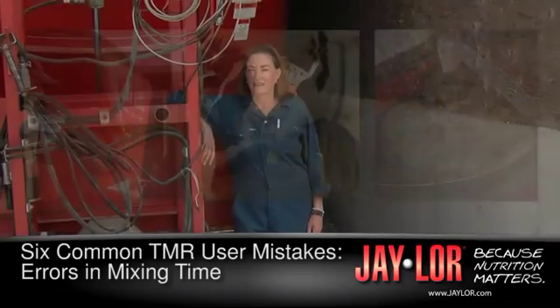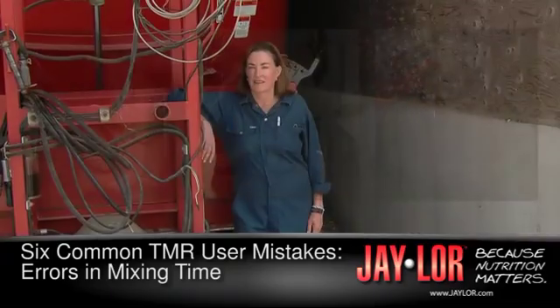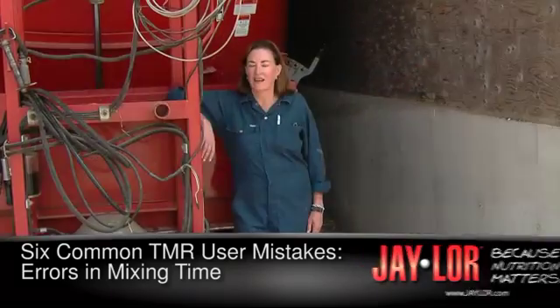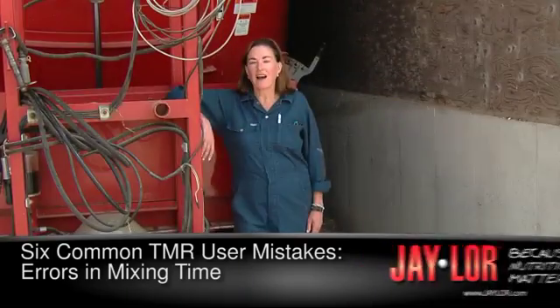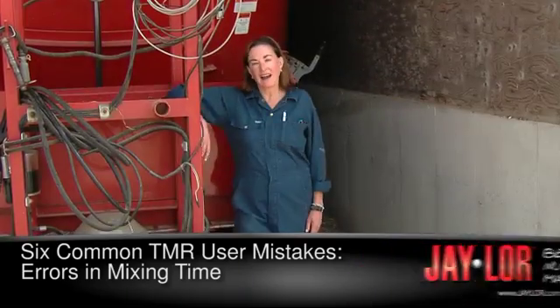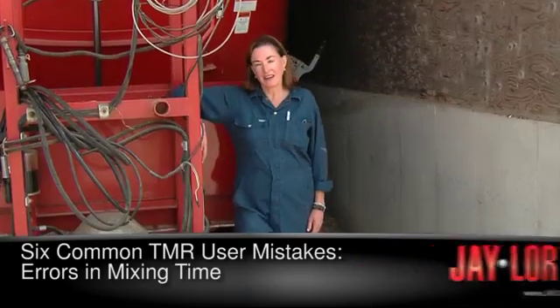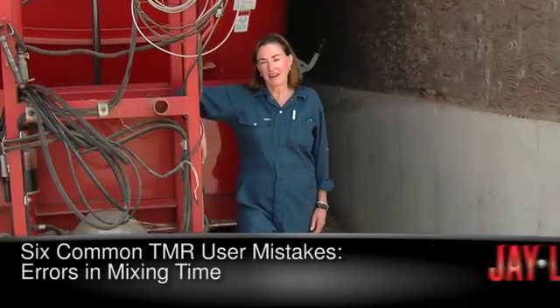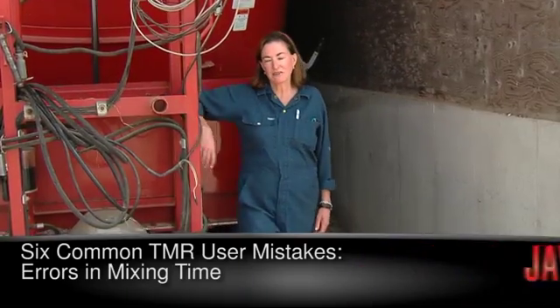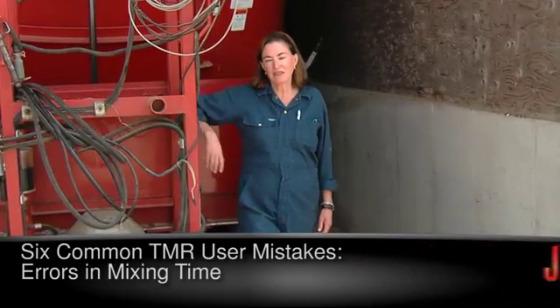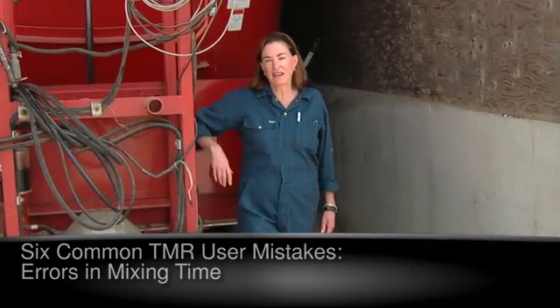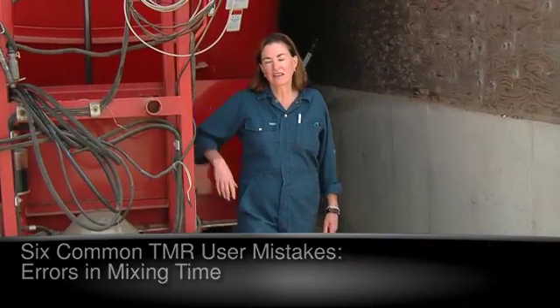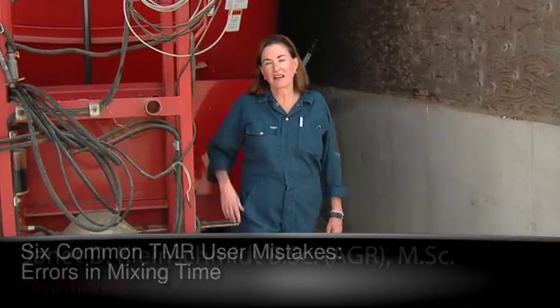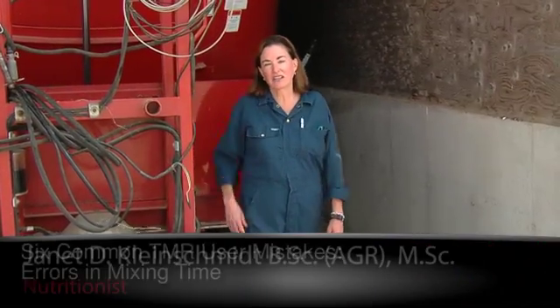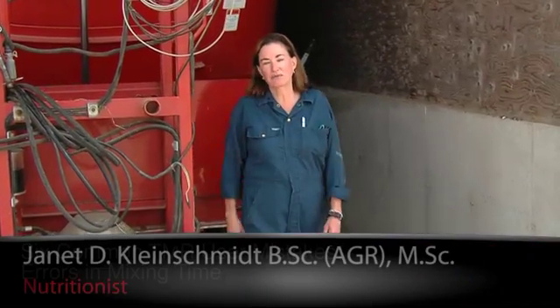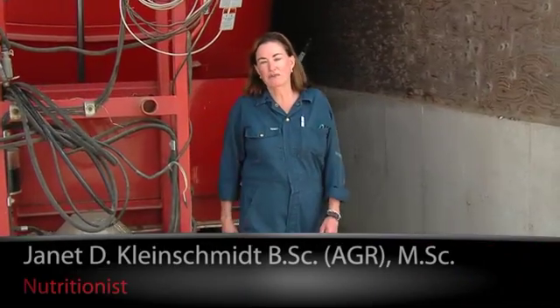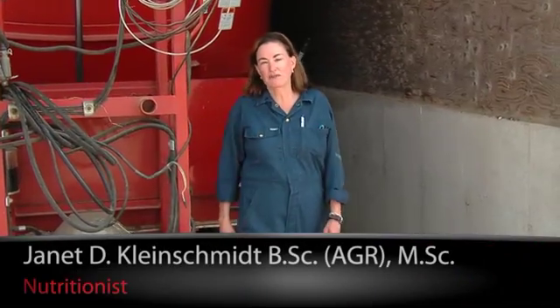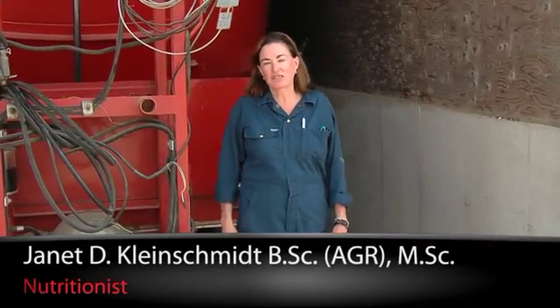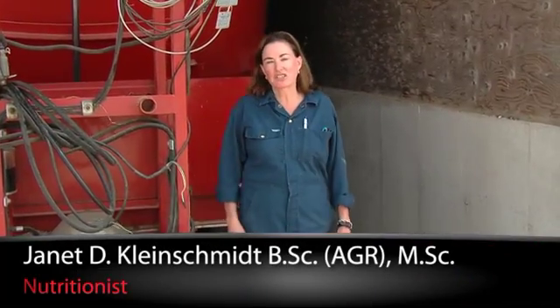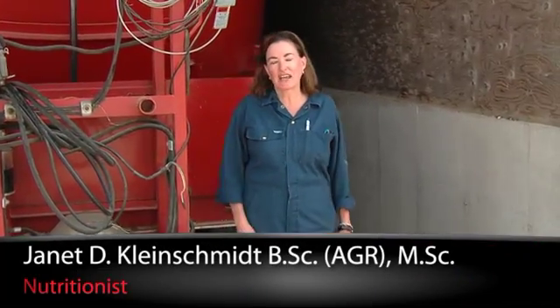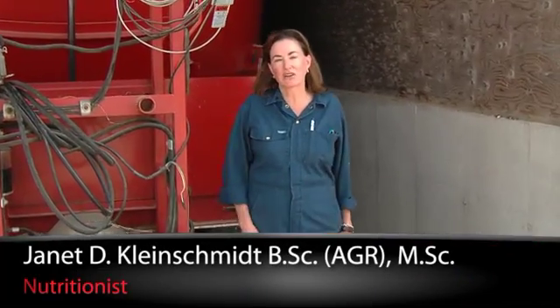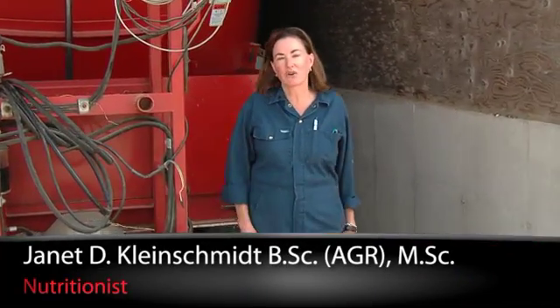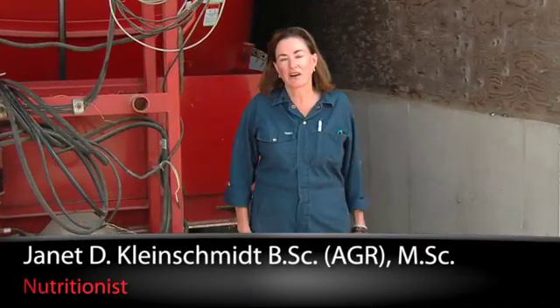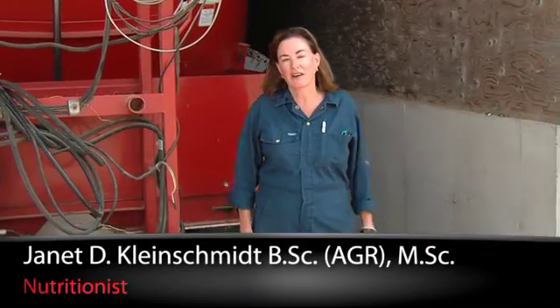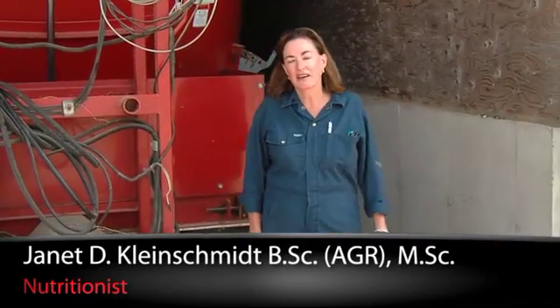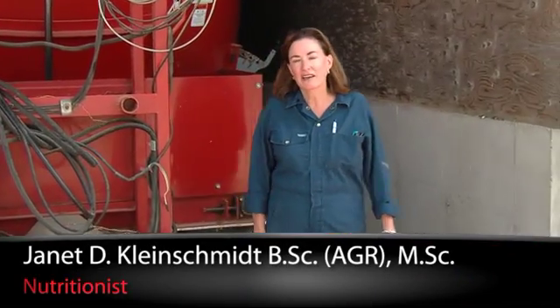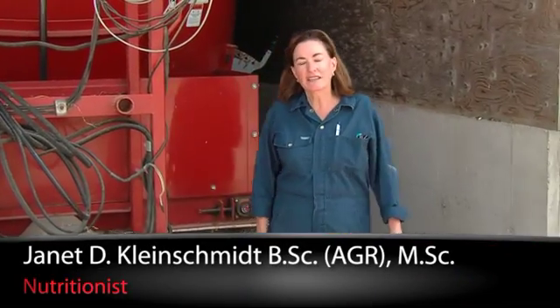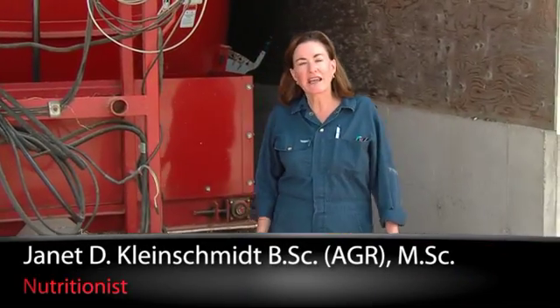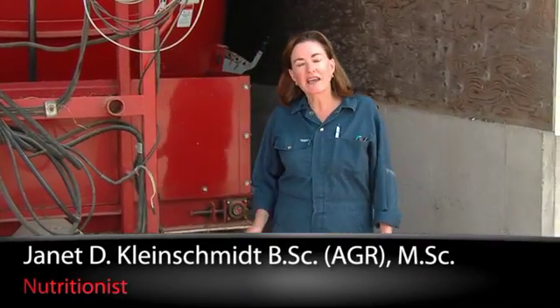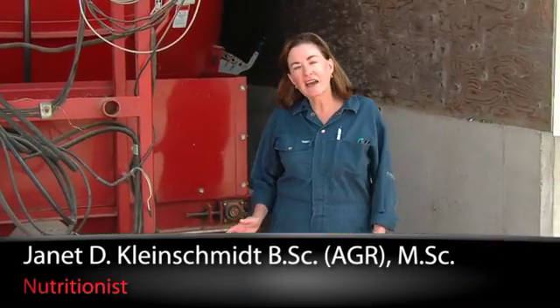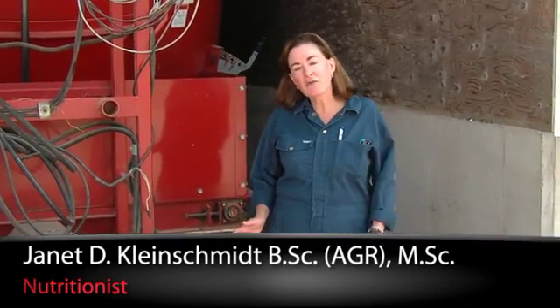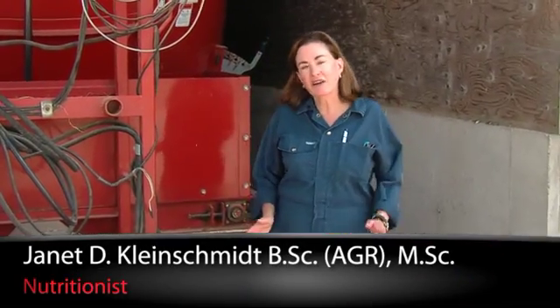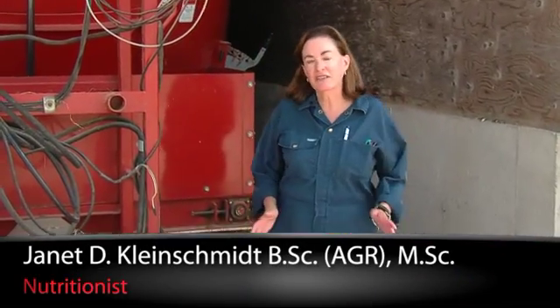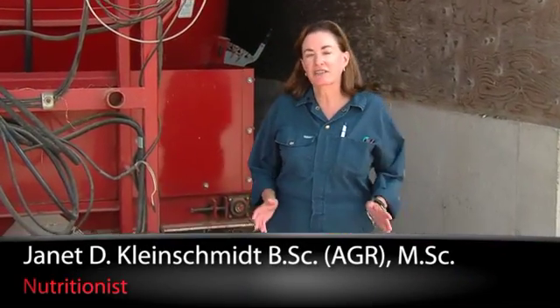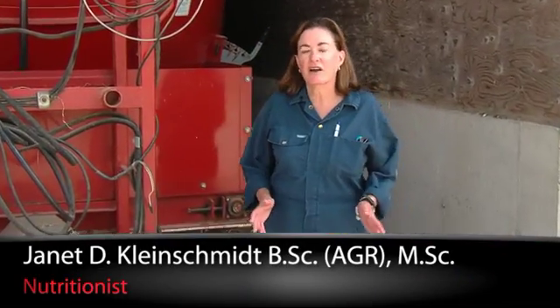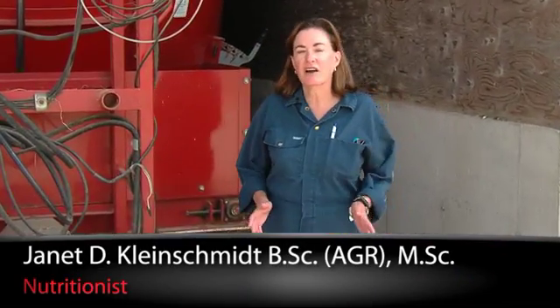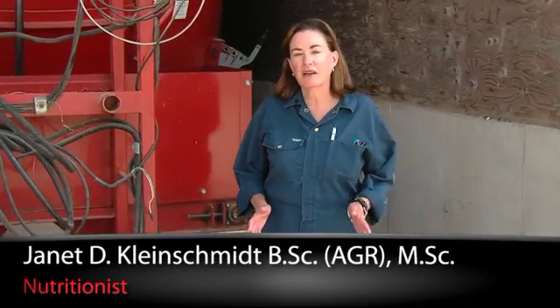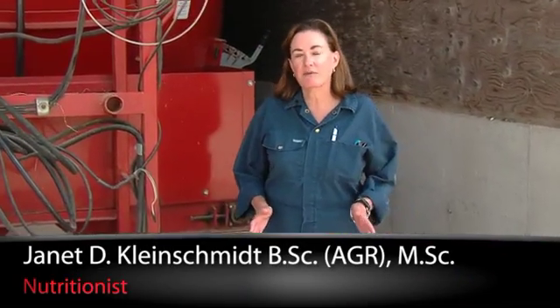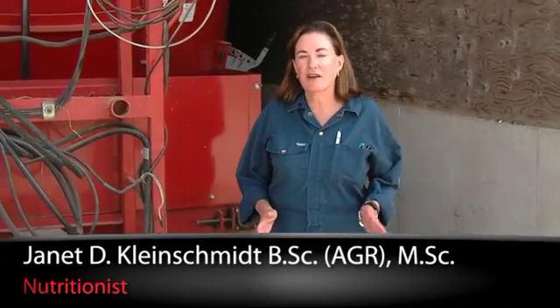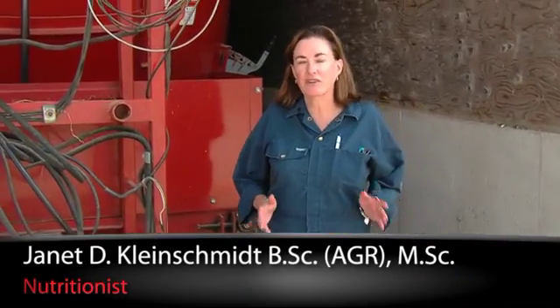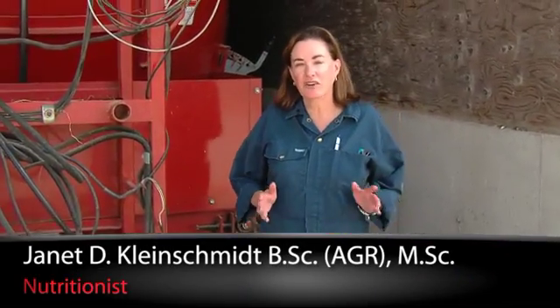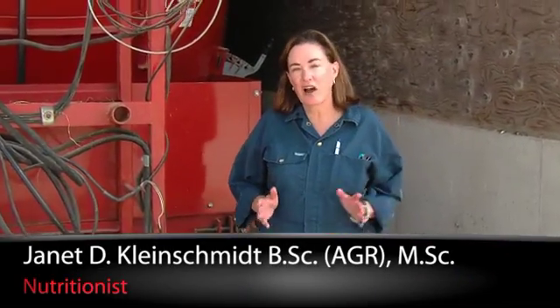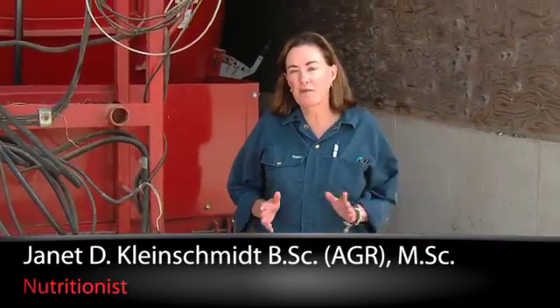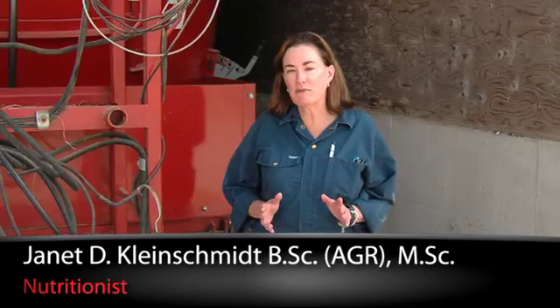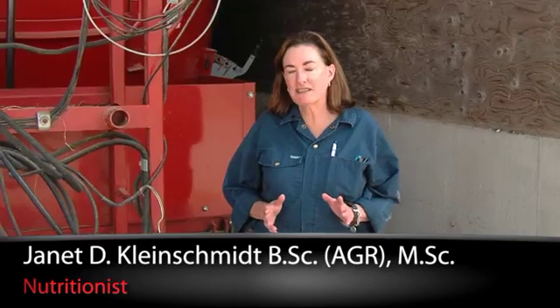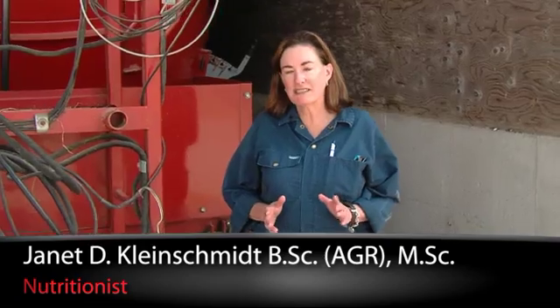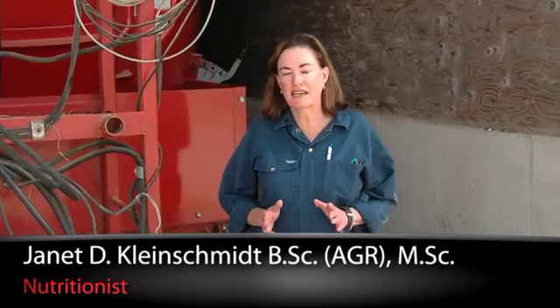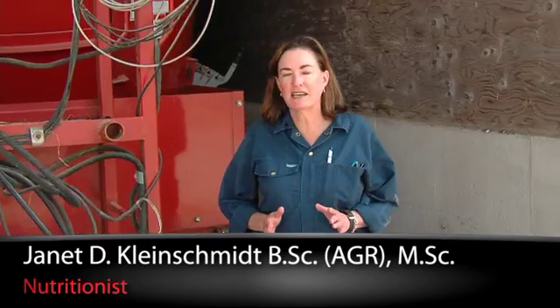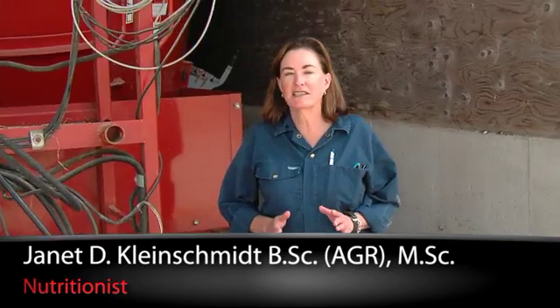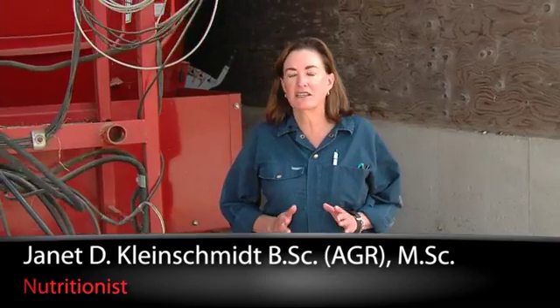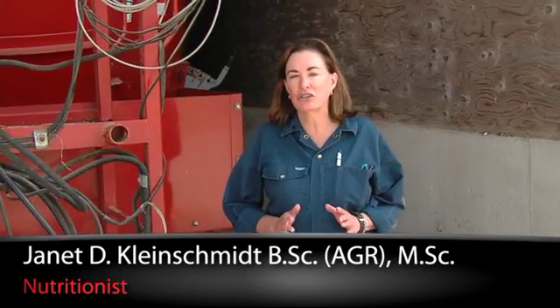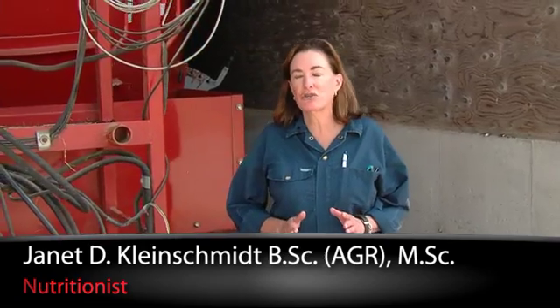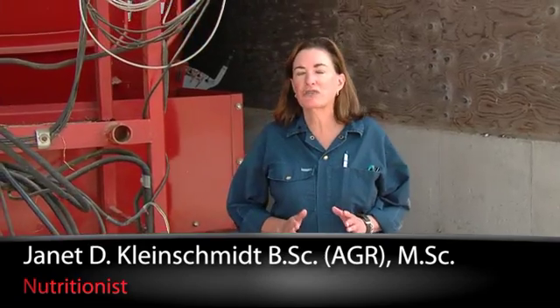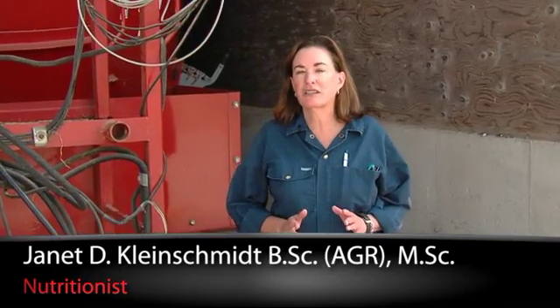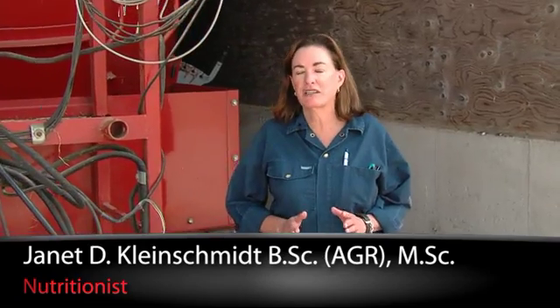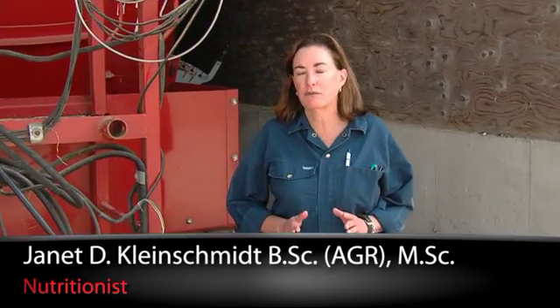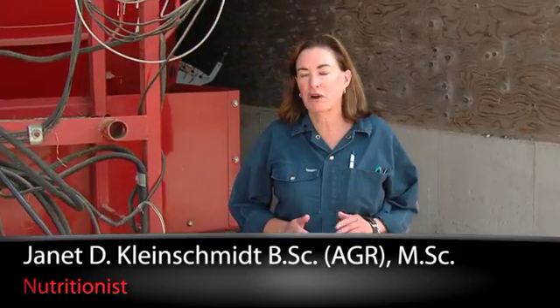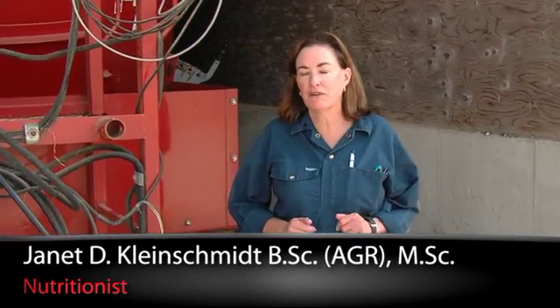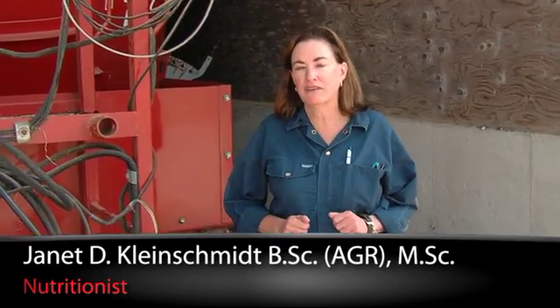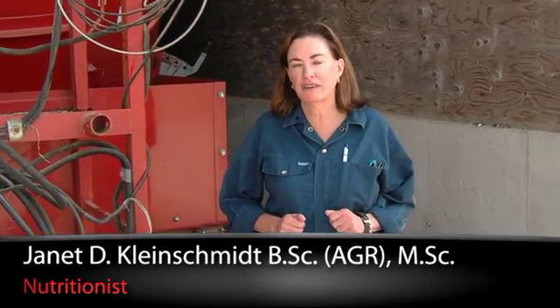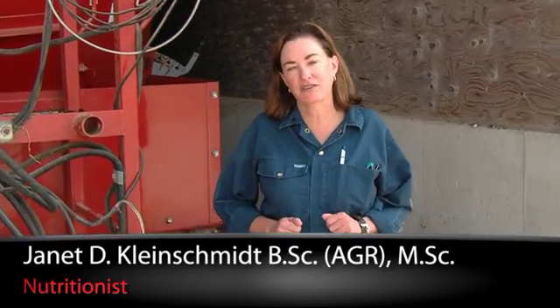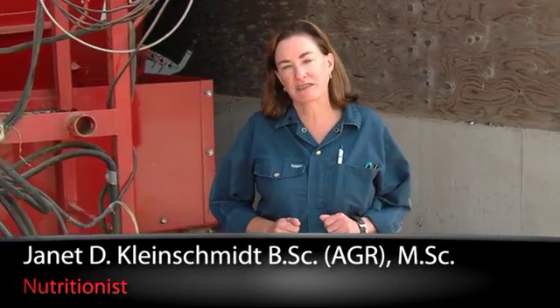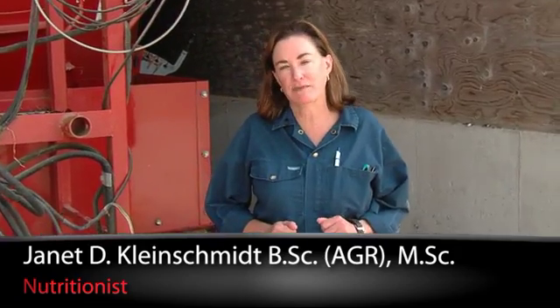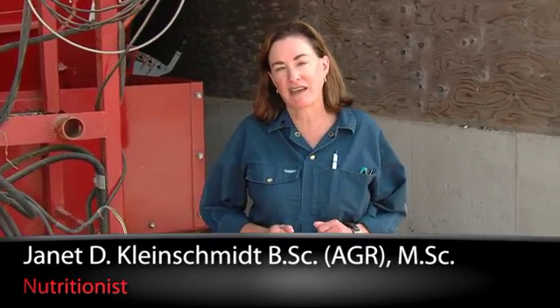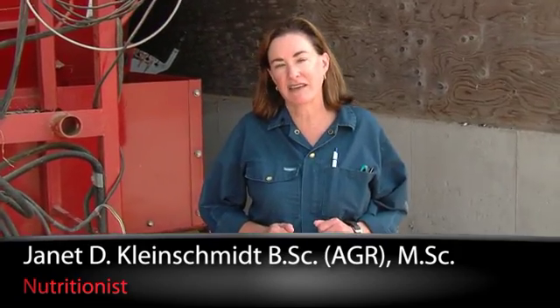Hi, I'm Jan Kleinschmidt for J-Lore. Today I want to talk about the common mistakes that new TMR feeders make.